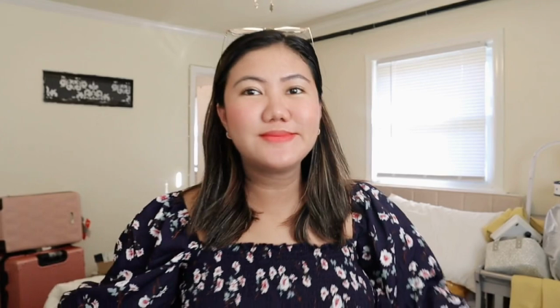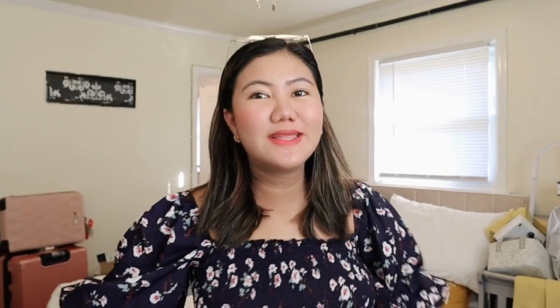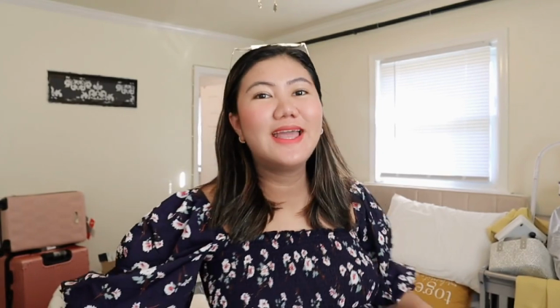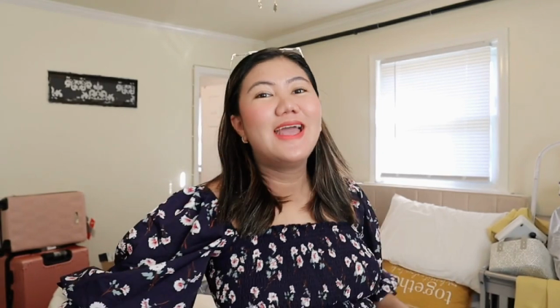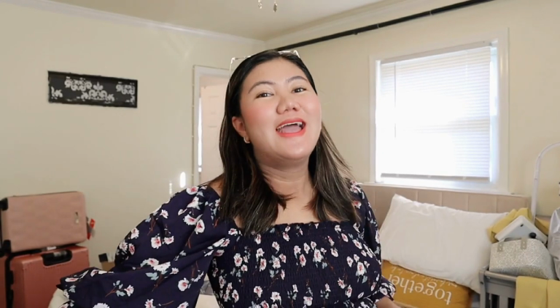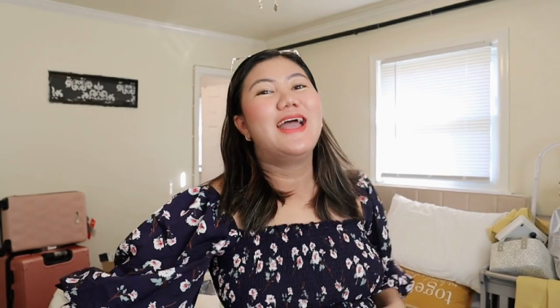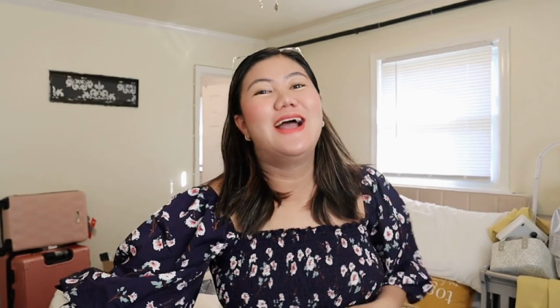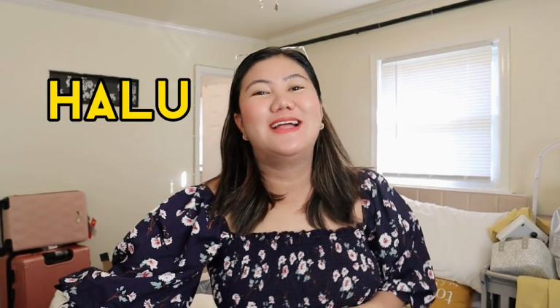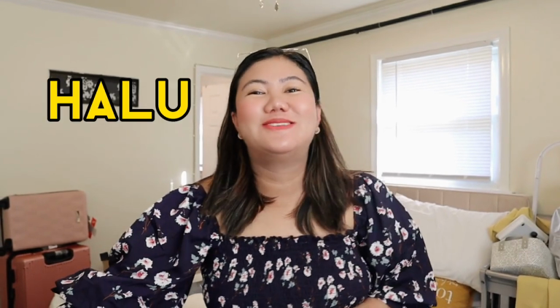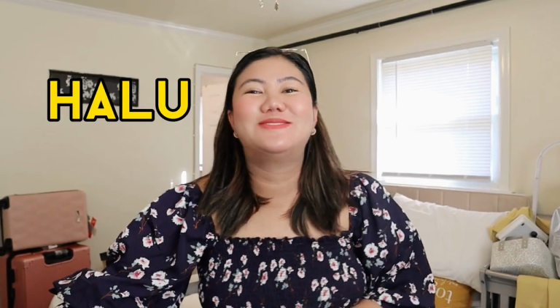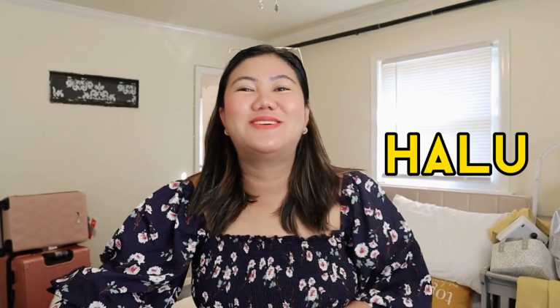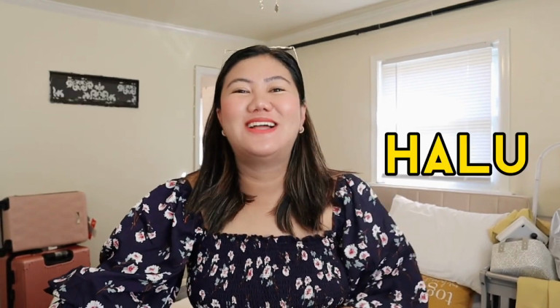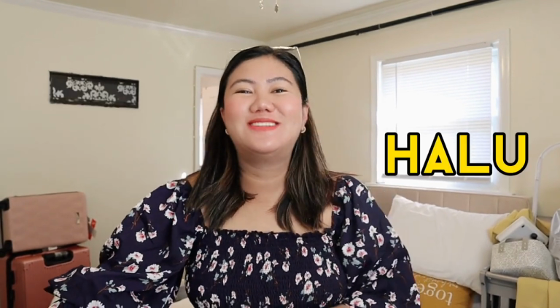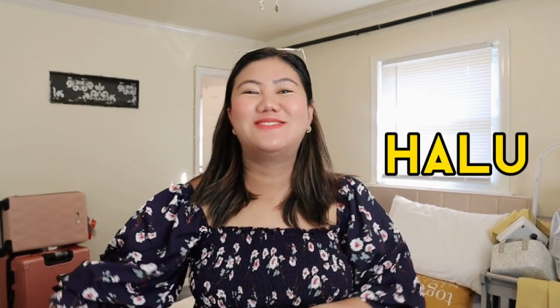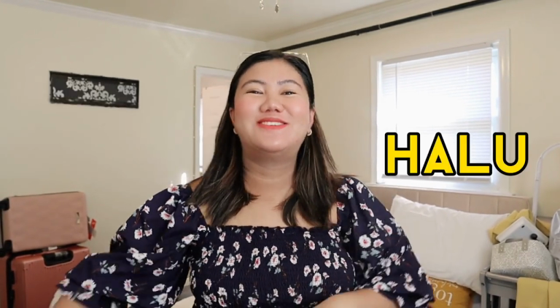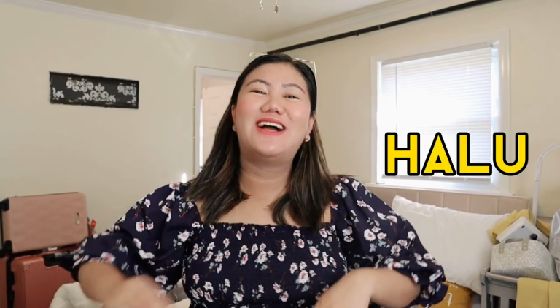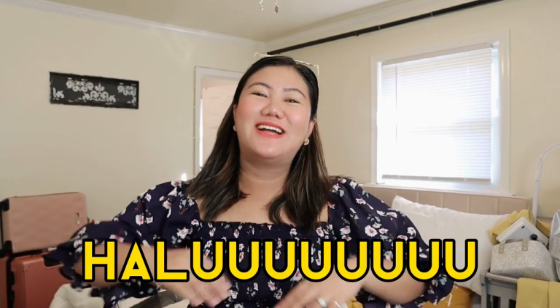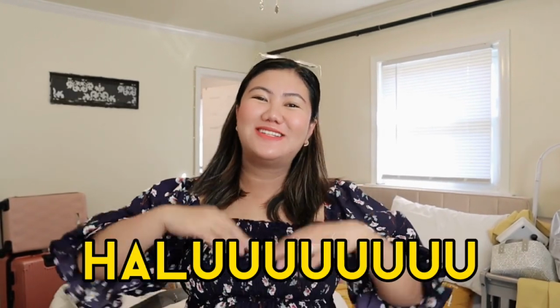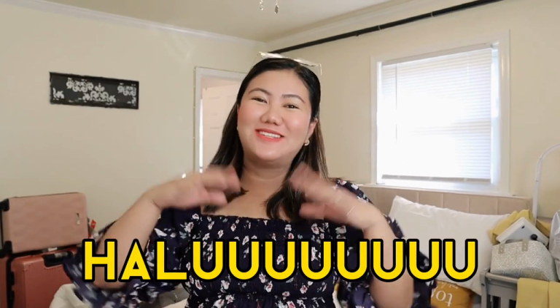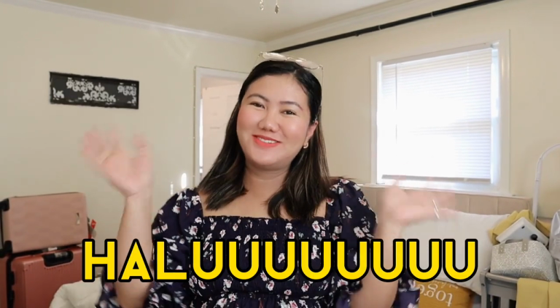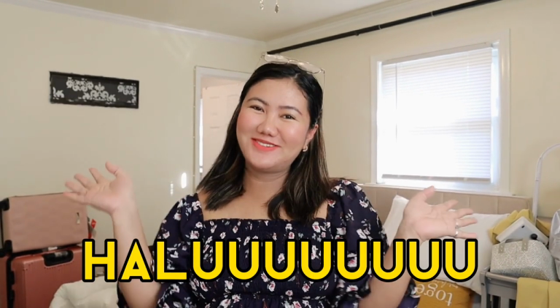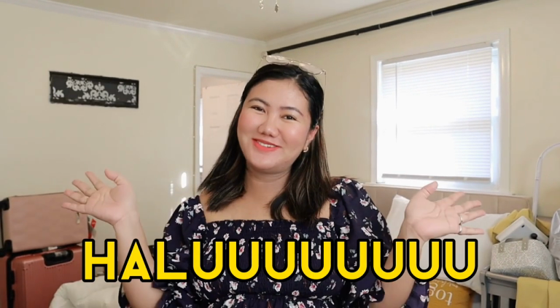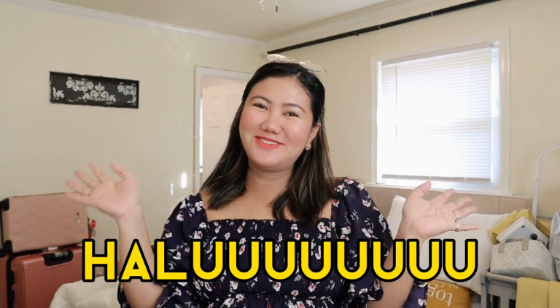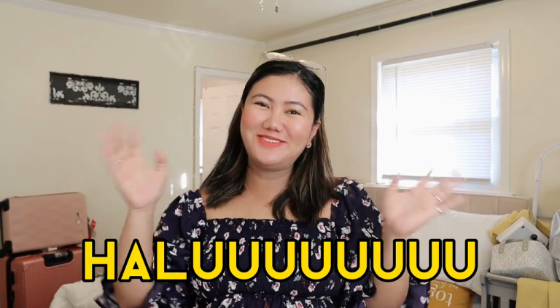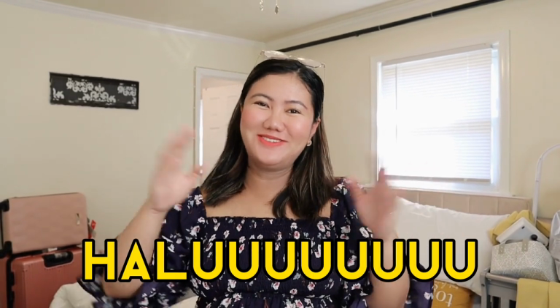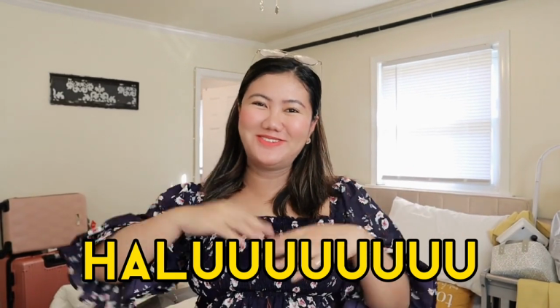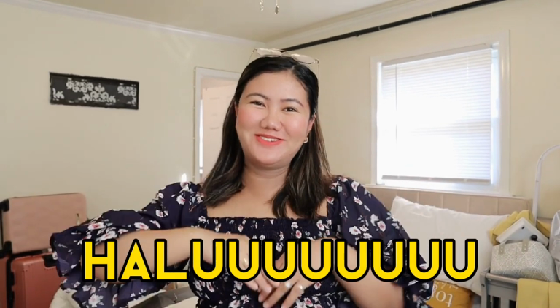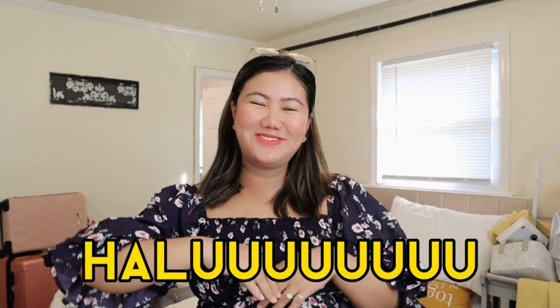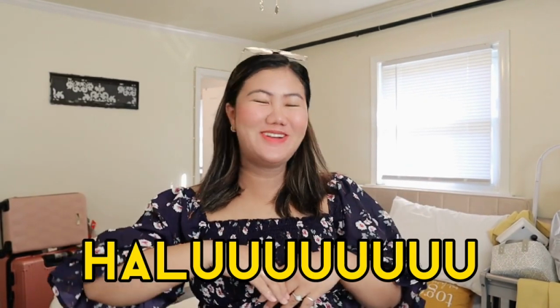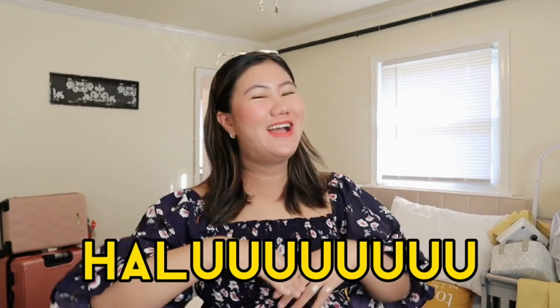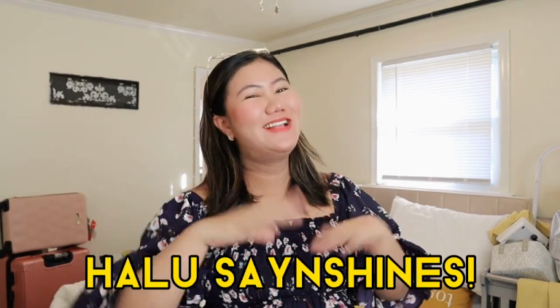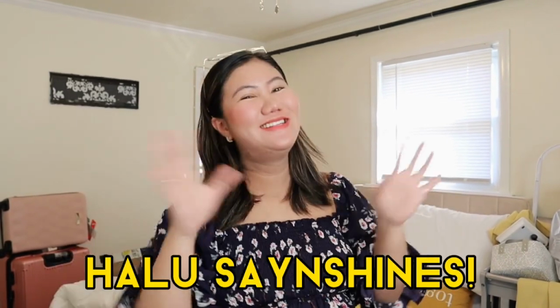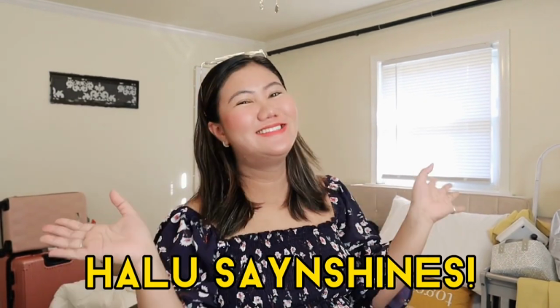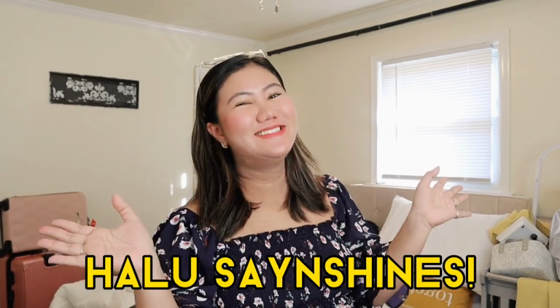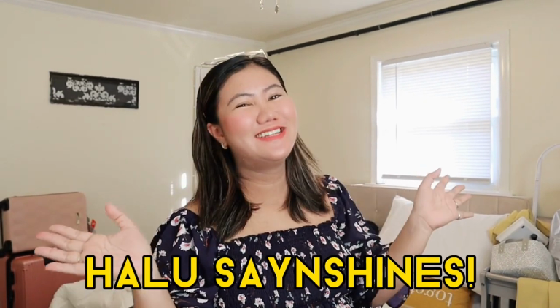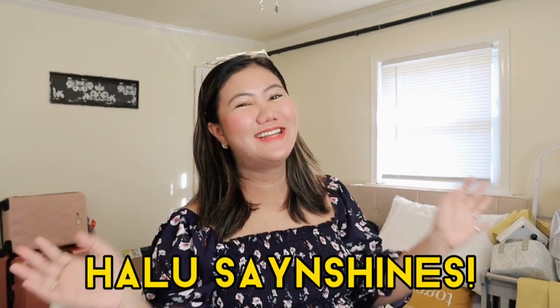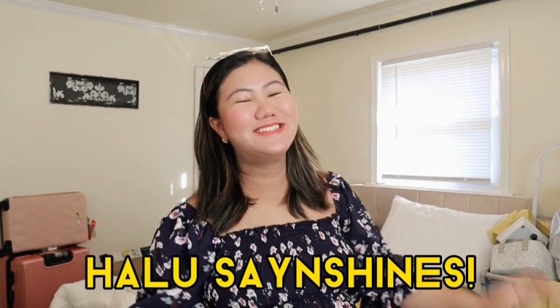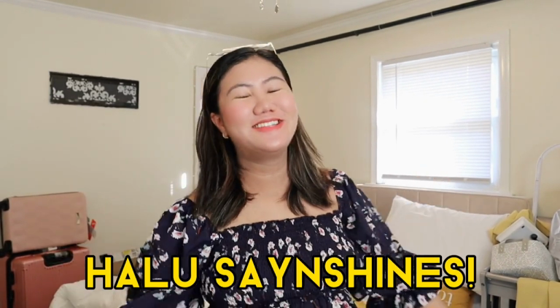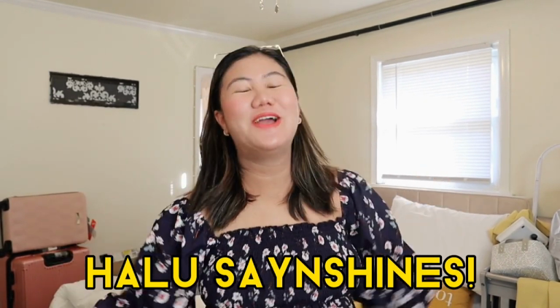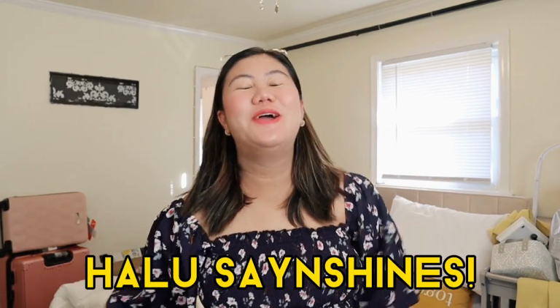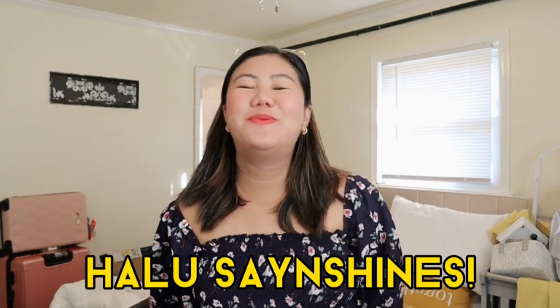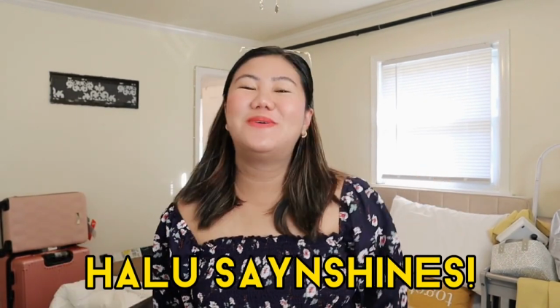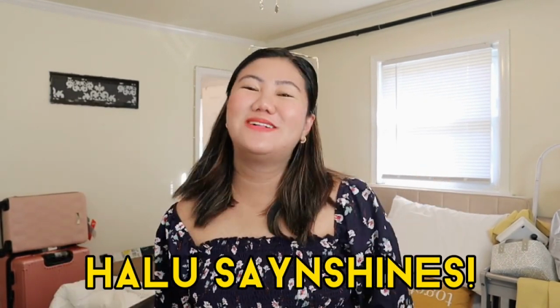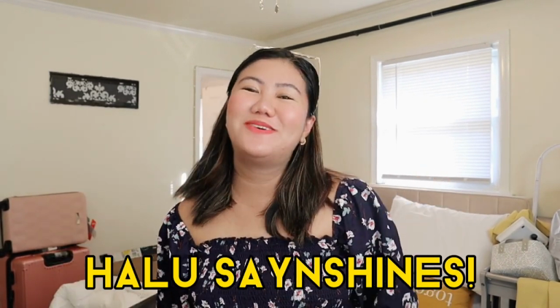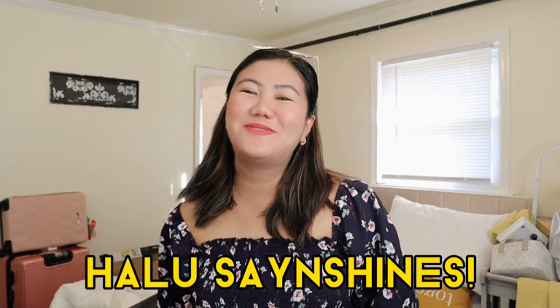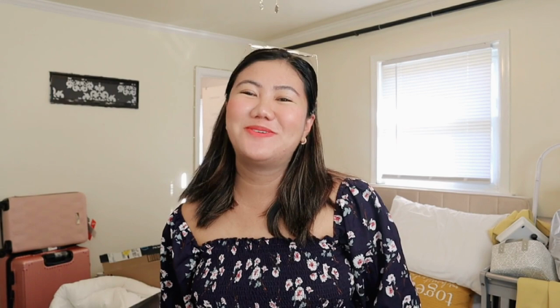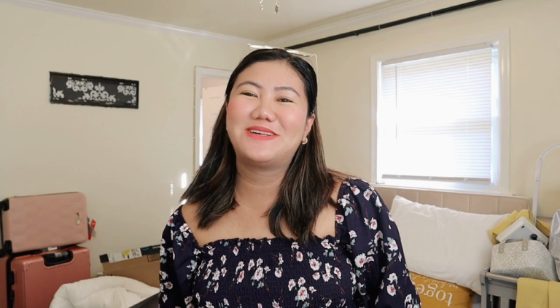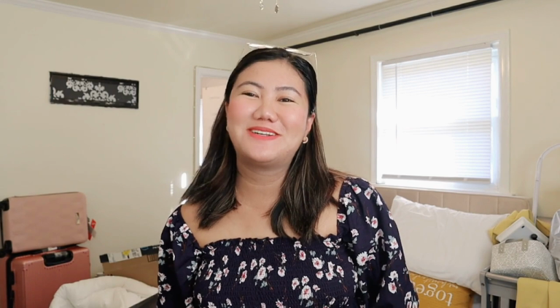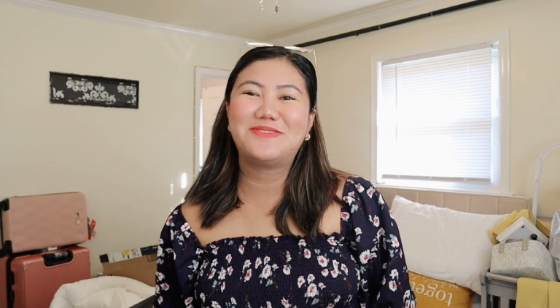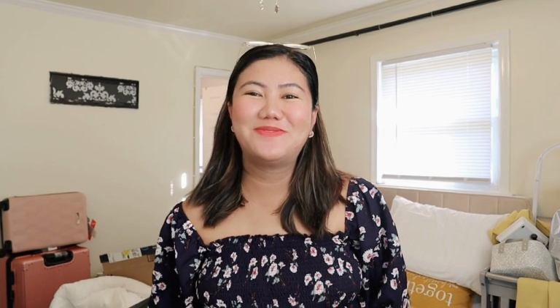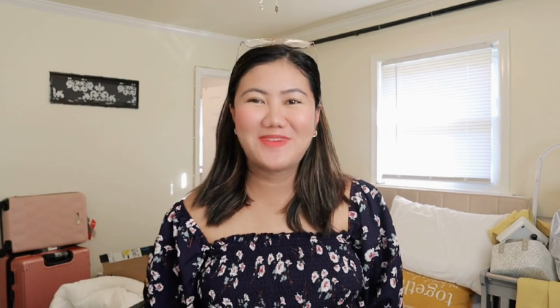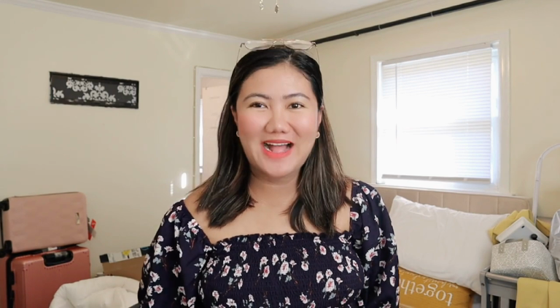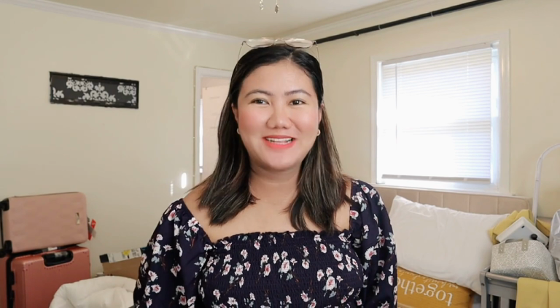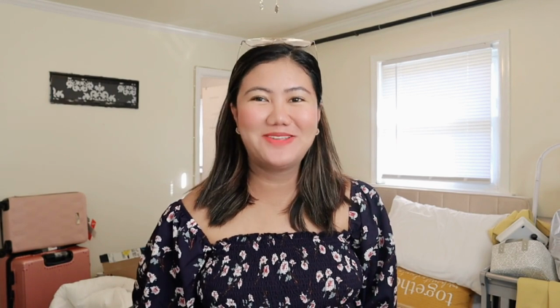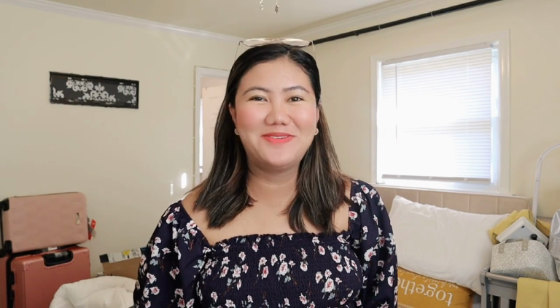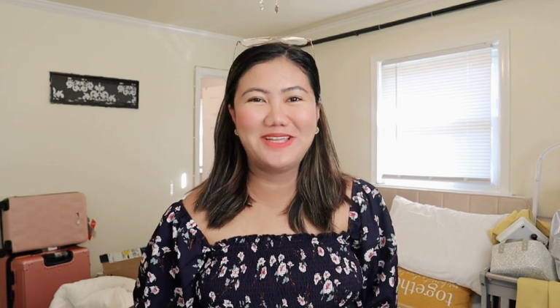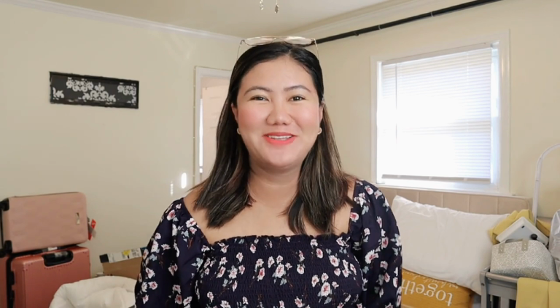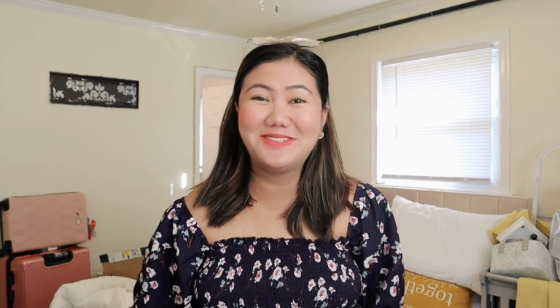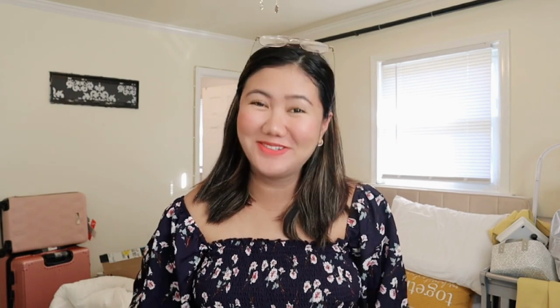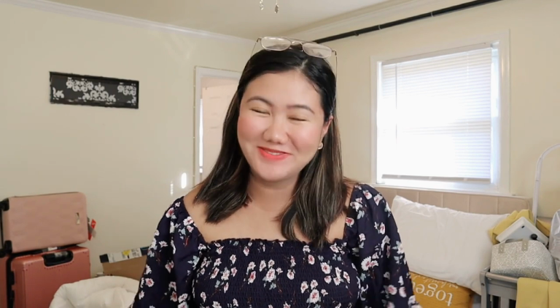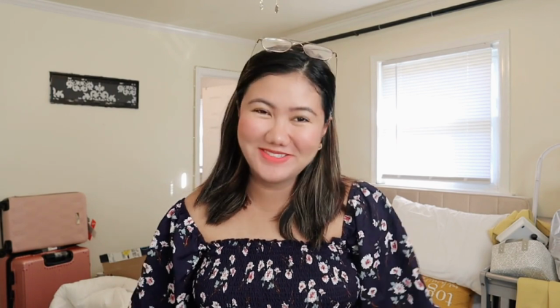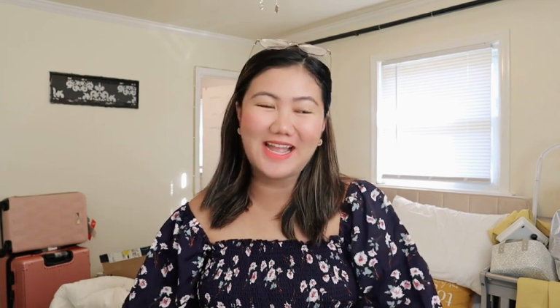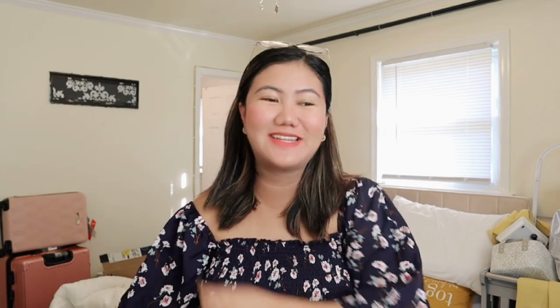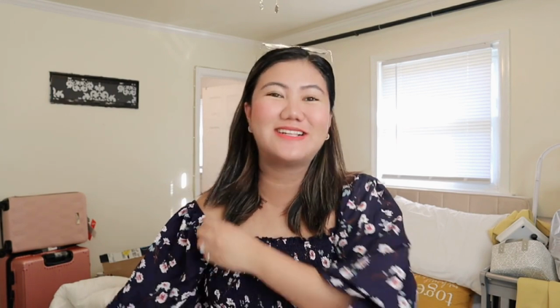Hello, hello, hello! Hello, Sunshines! Welcome or welcome back to my YouTube channel.